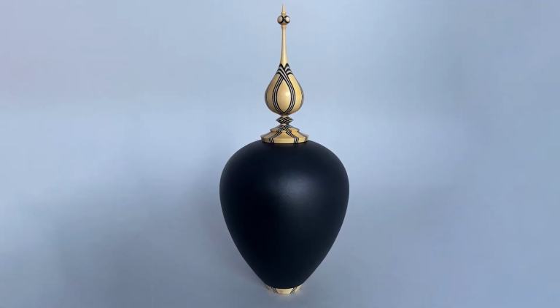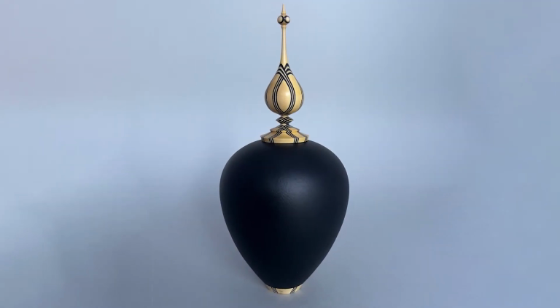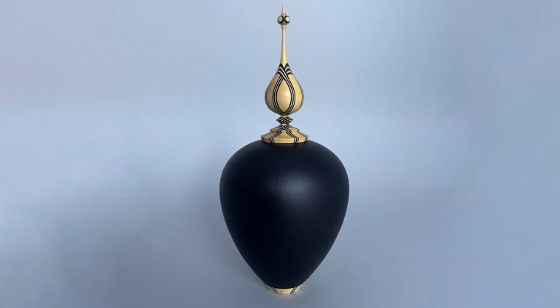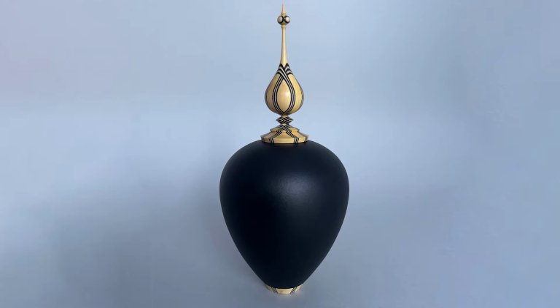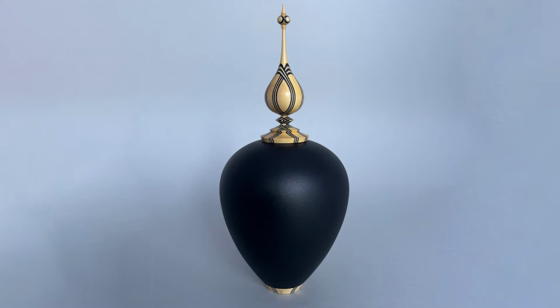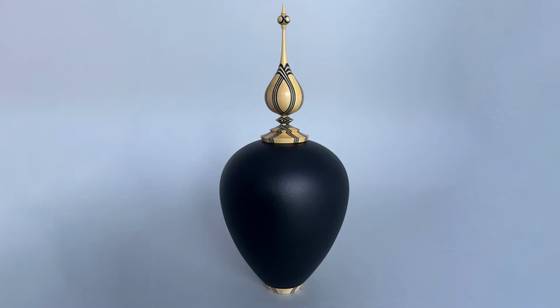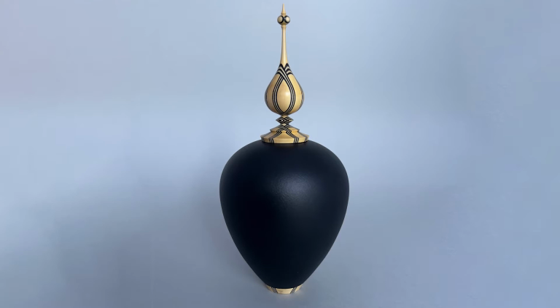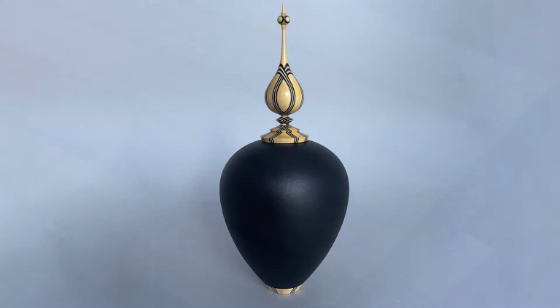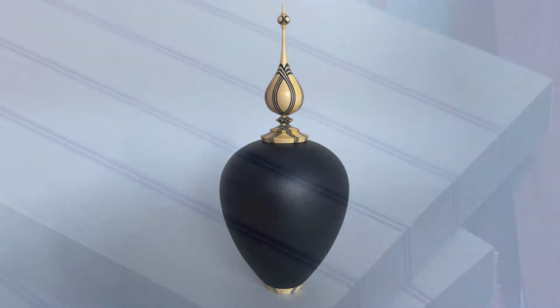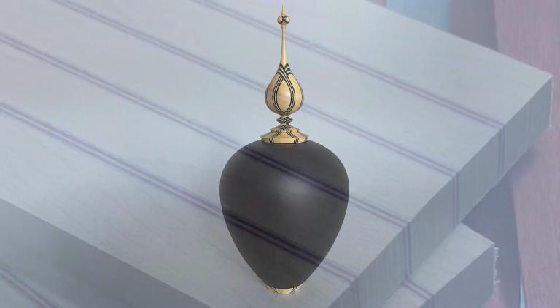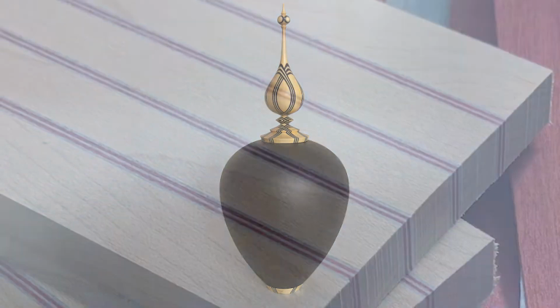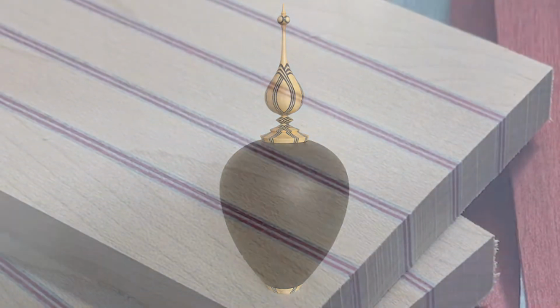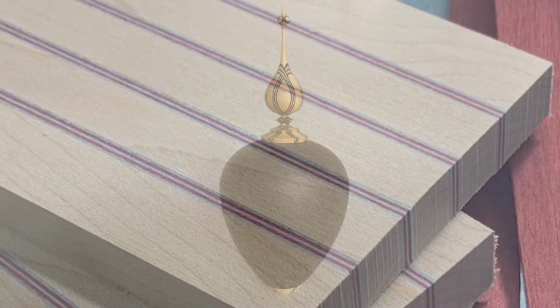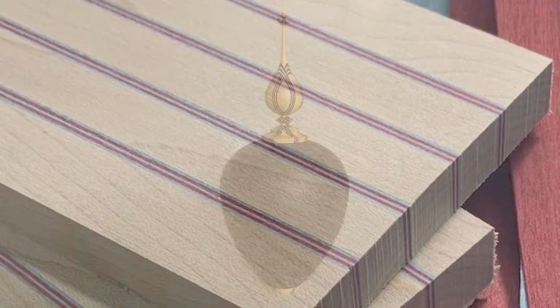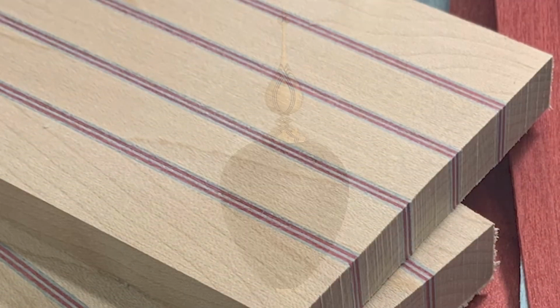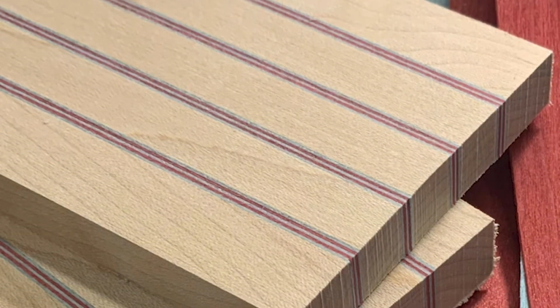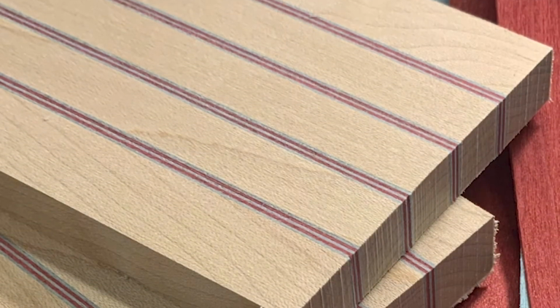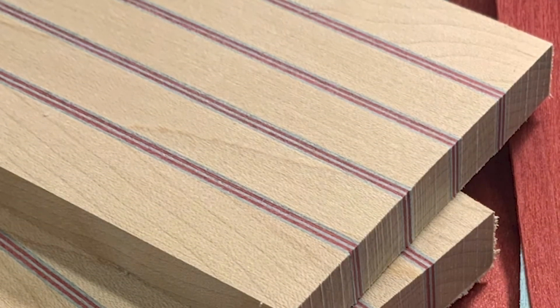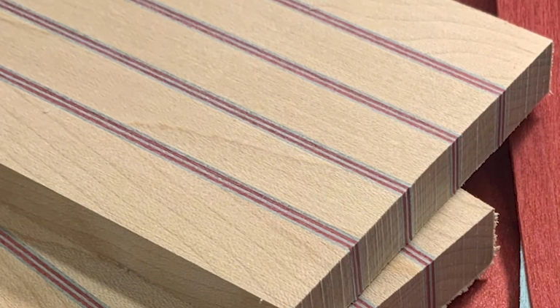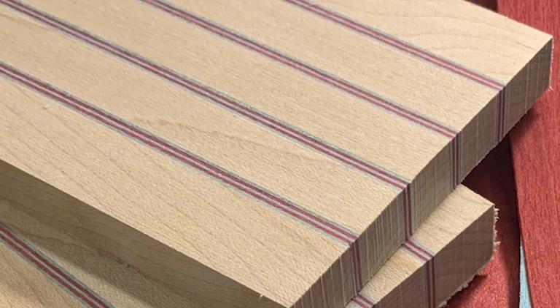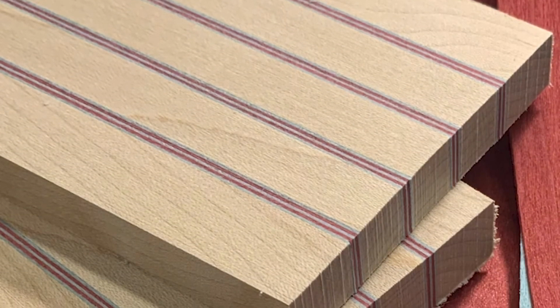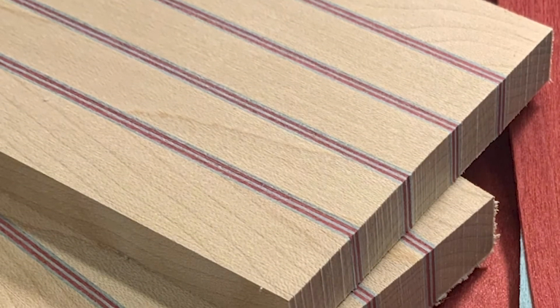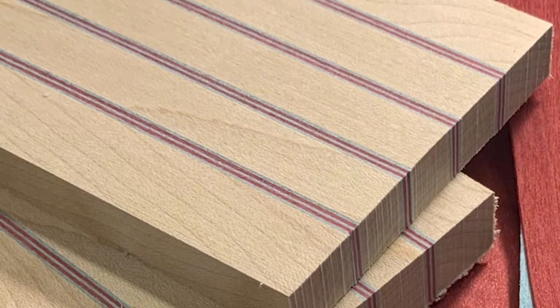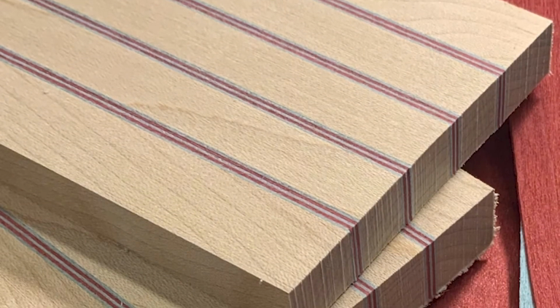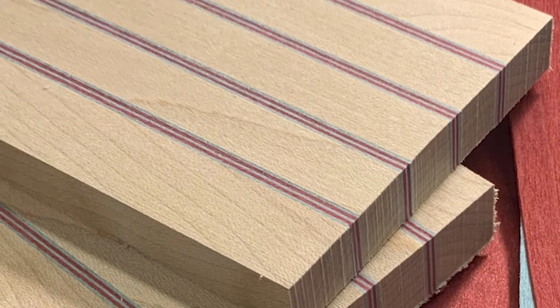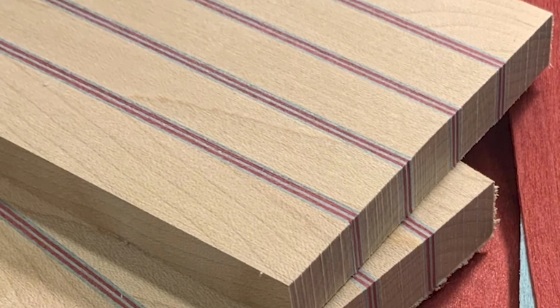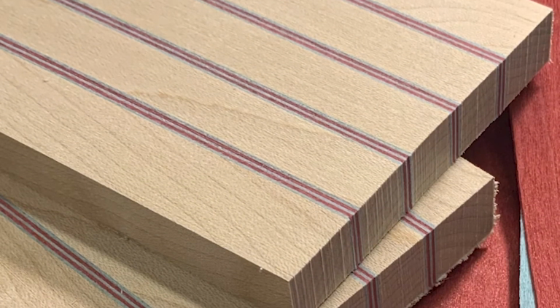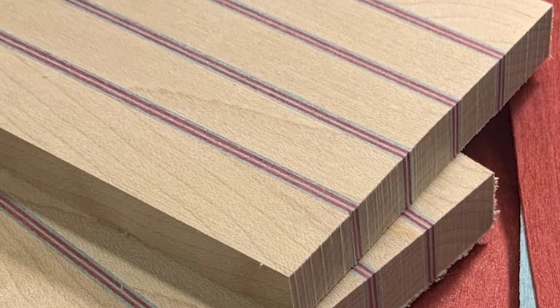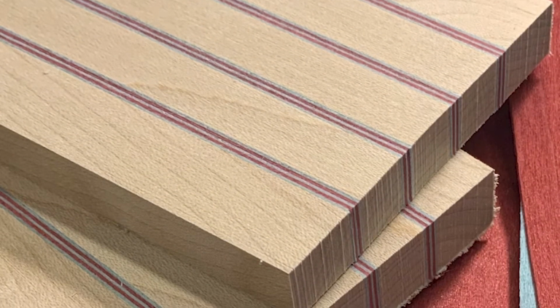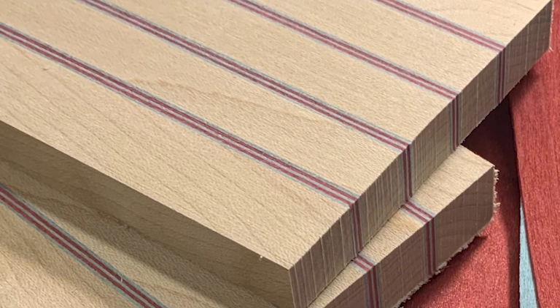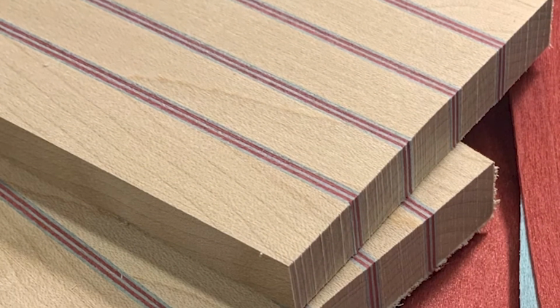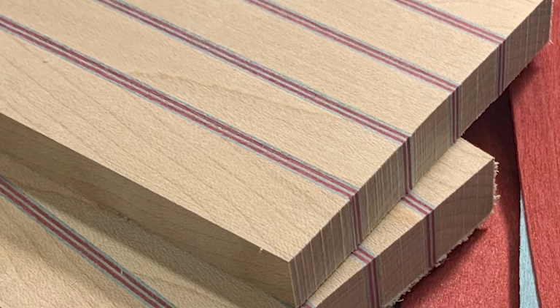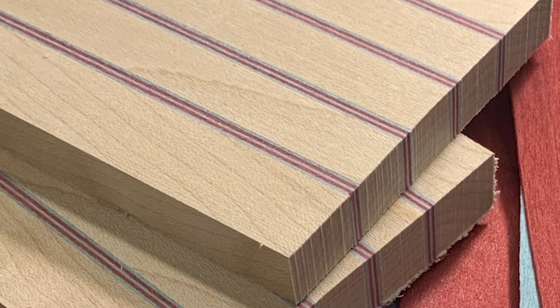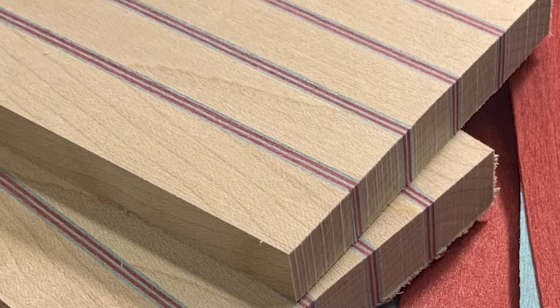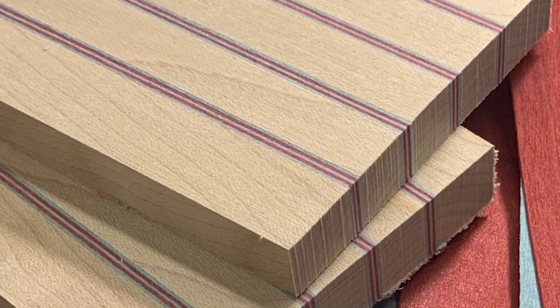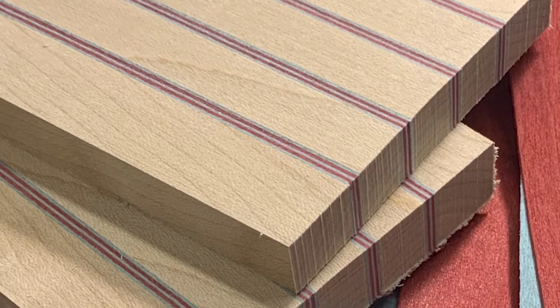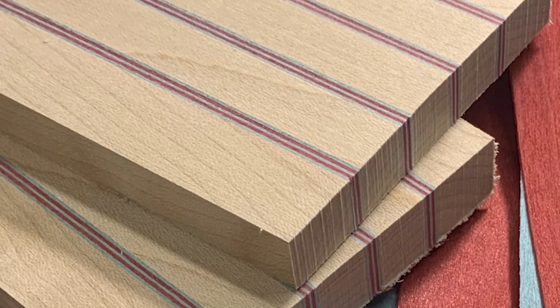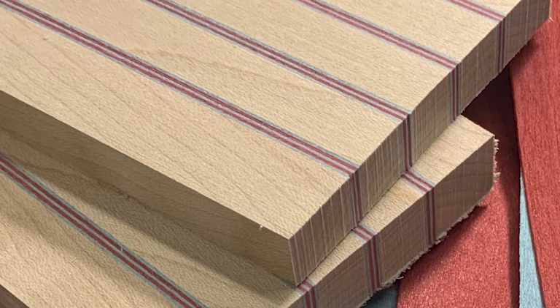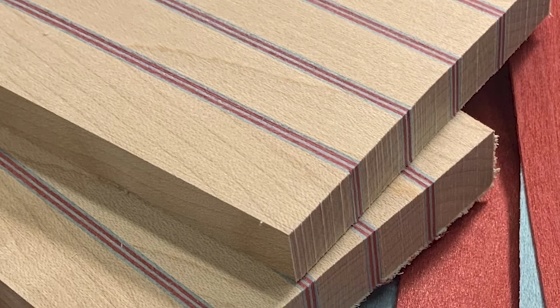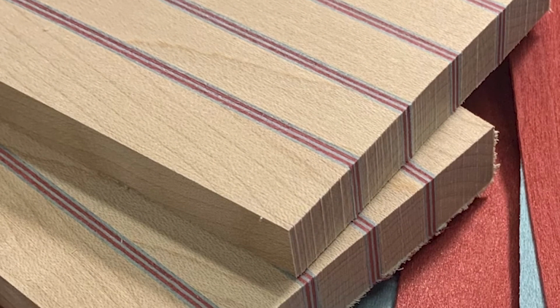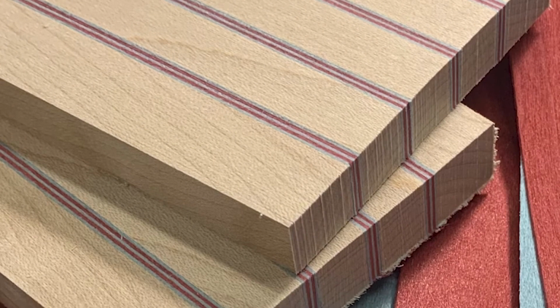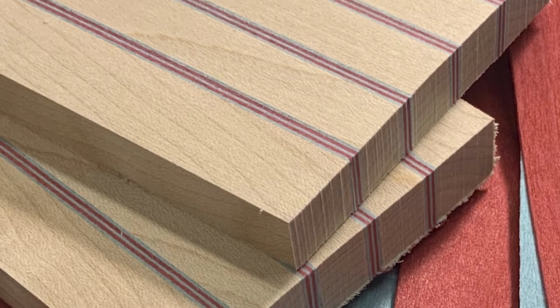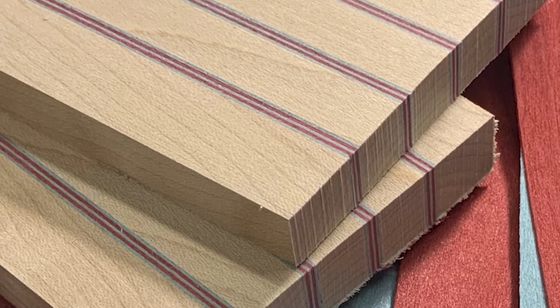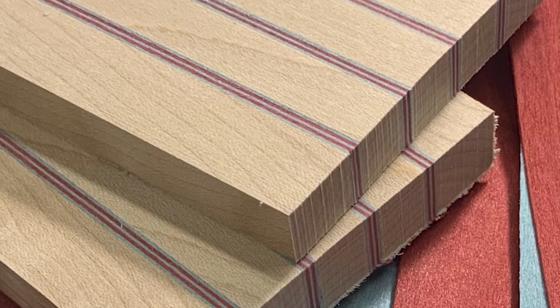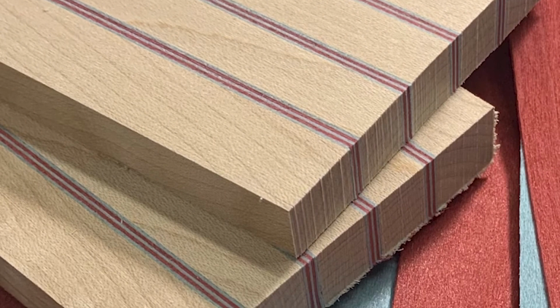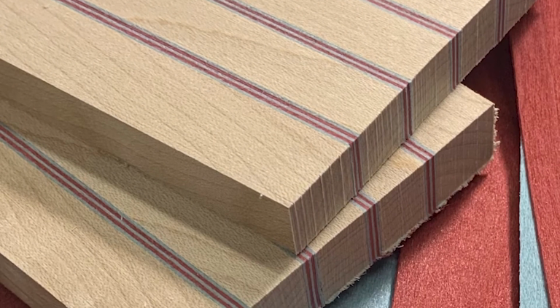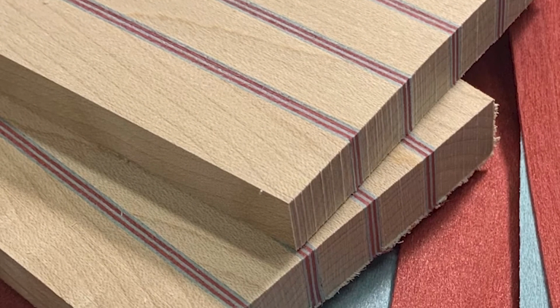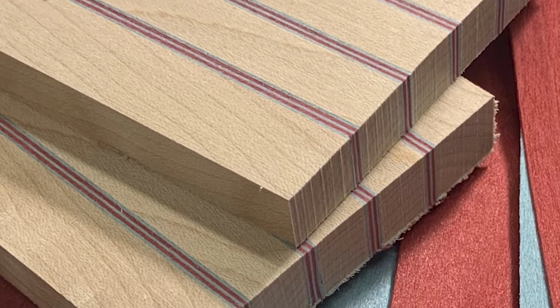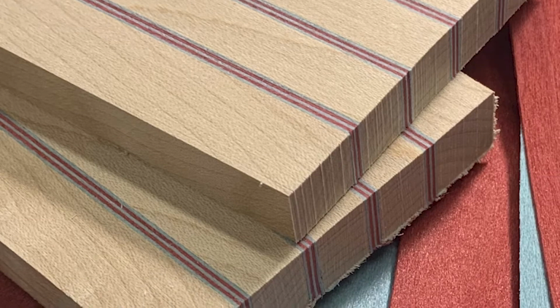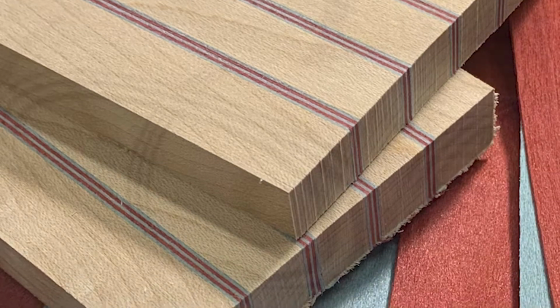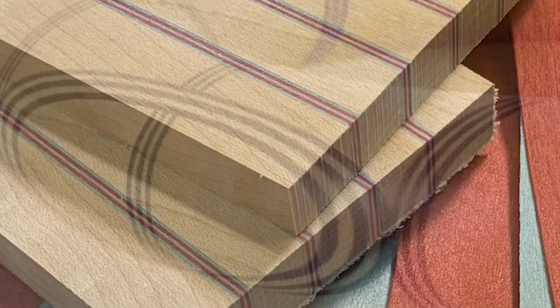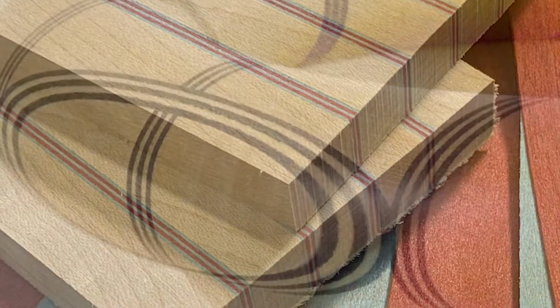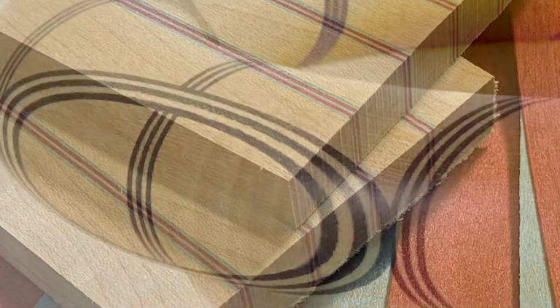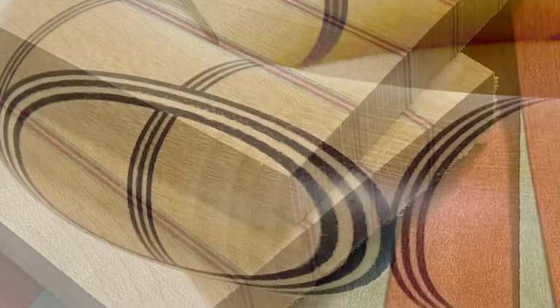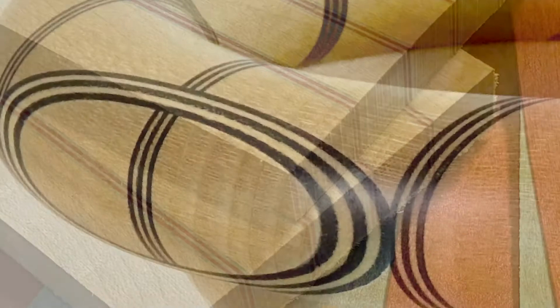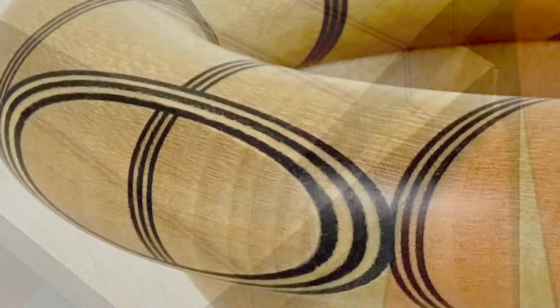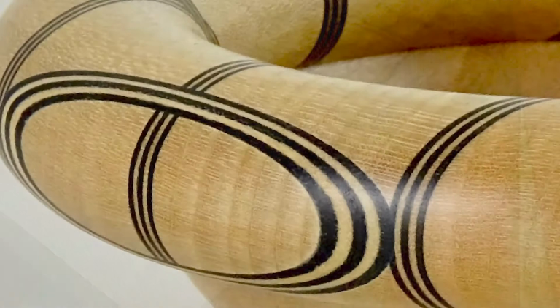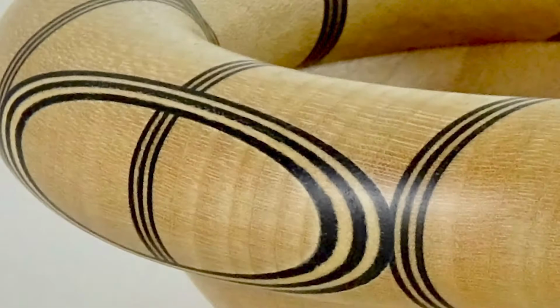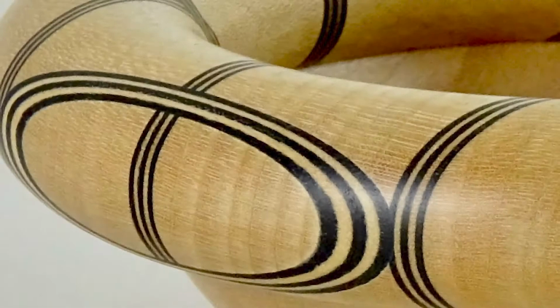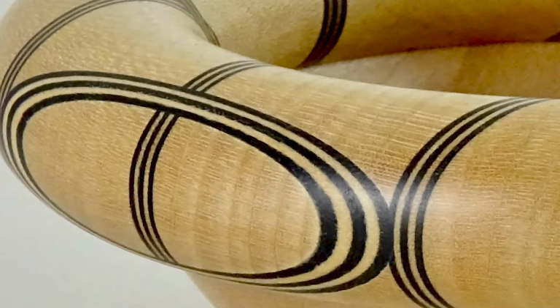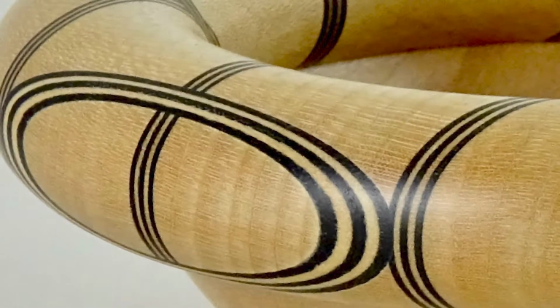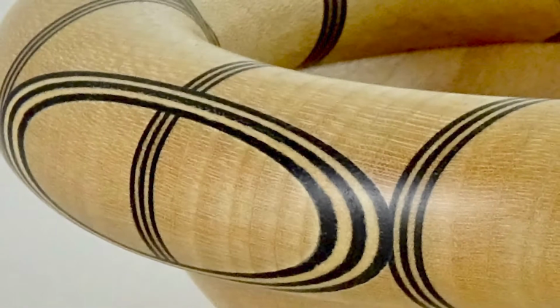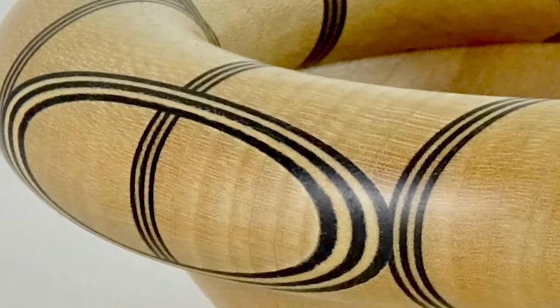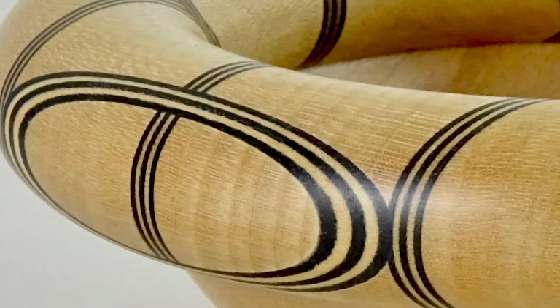I glue coloured veneers together with timber to create stripy blocks, which I then turn on my lathe.